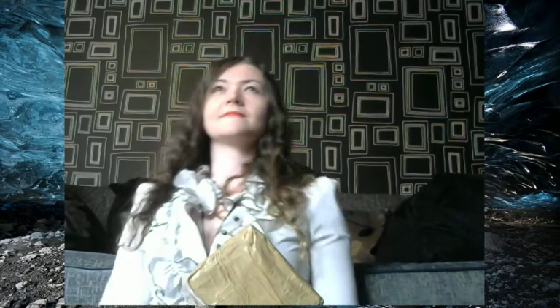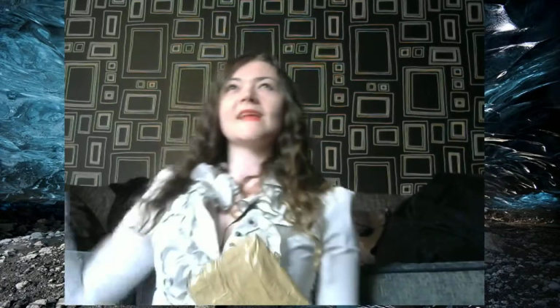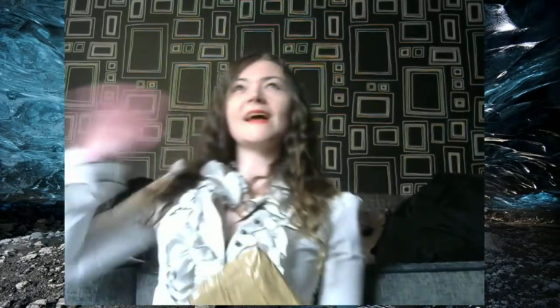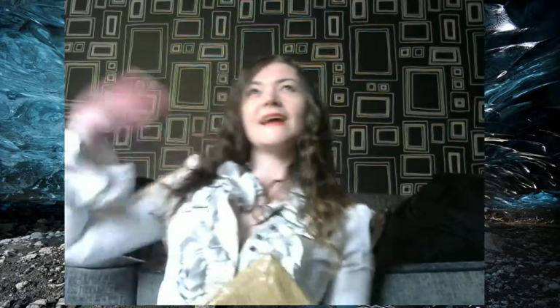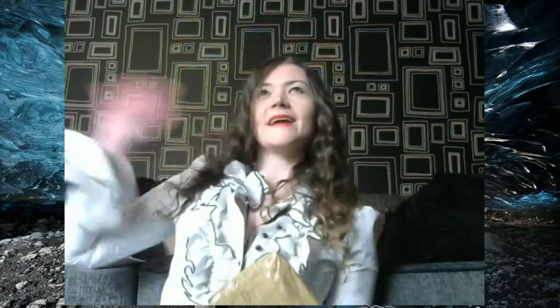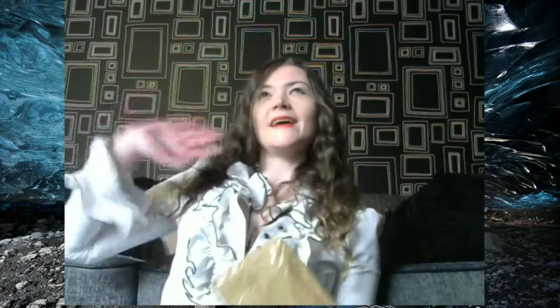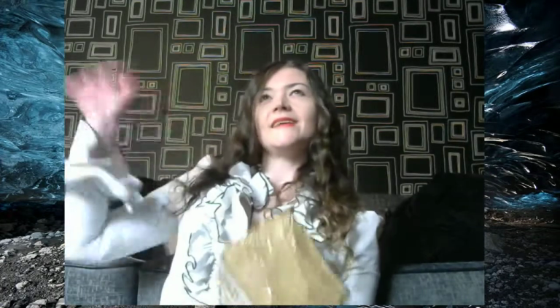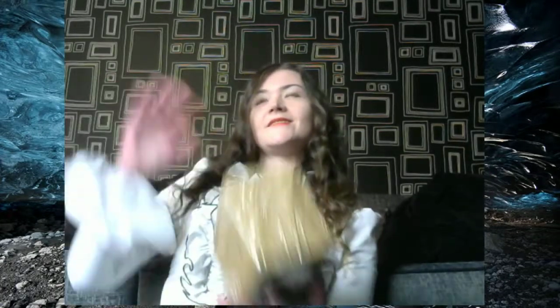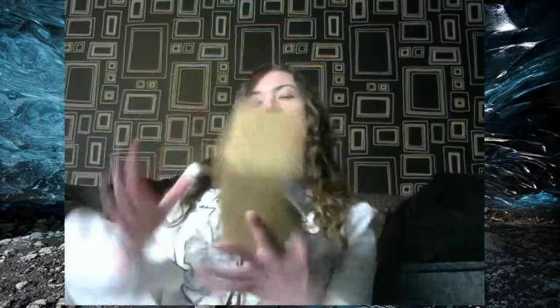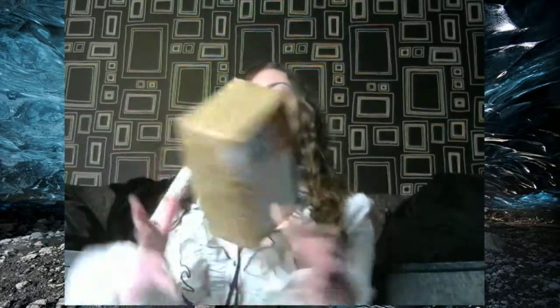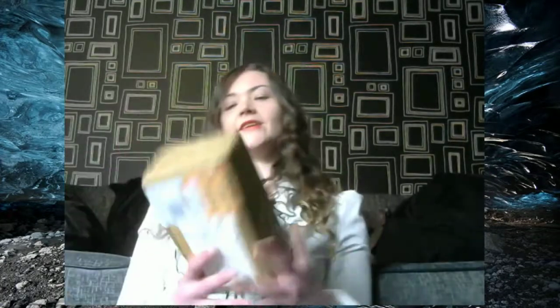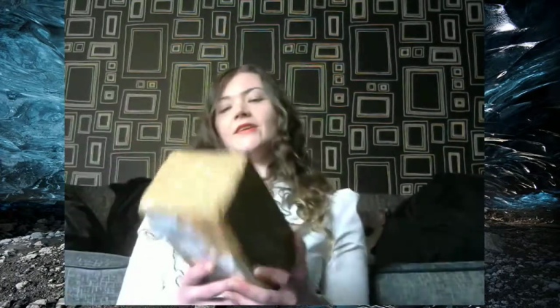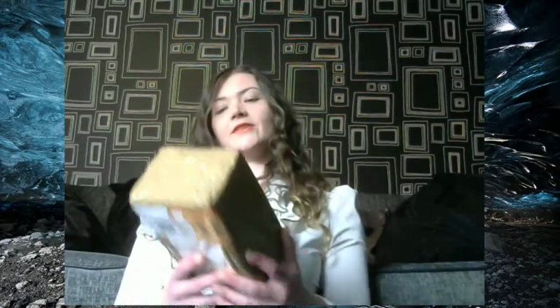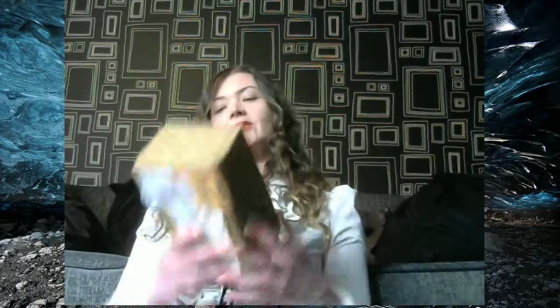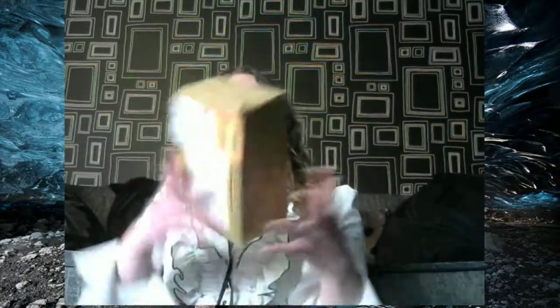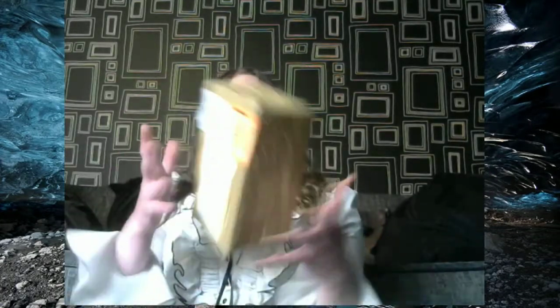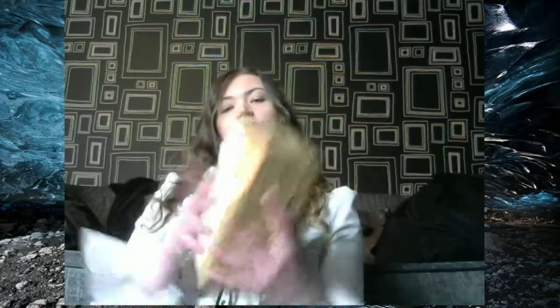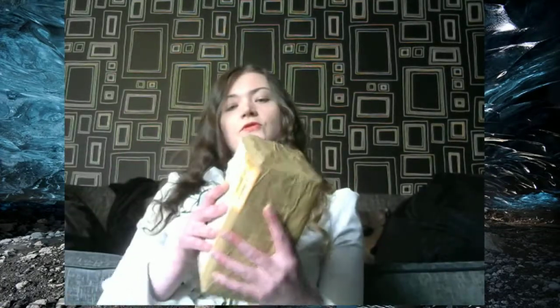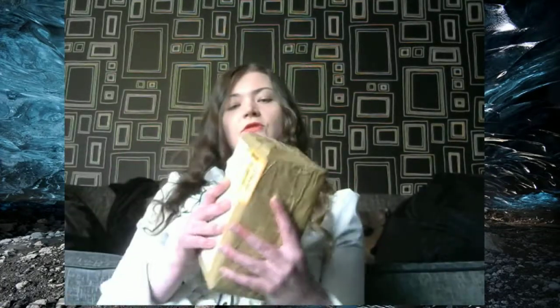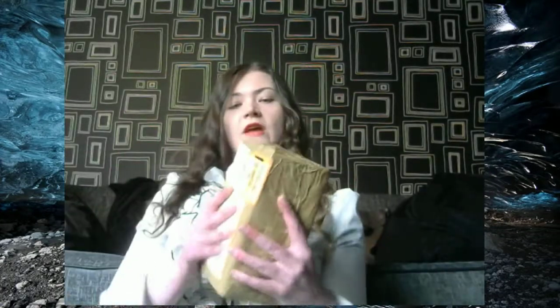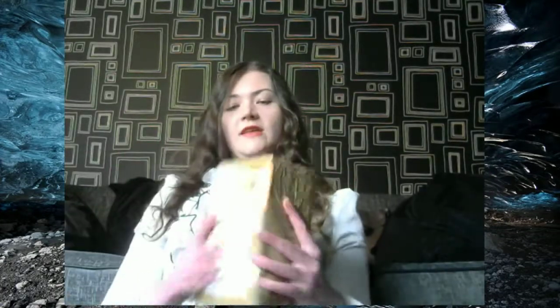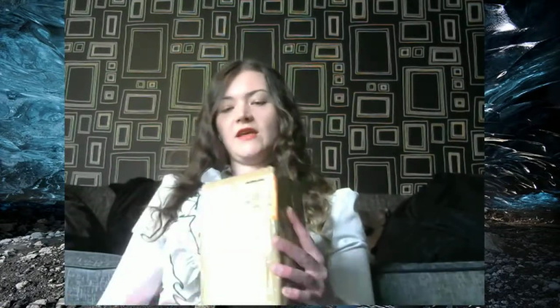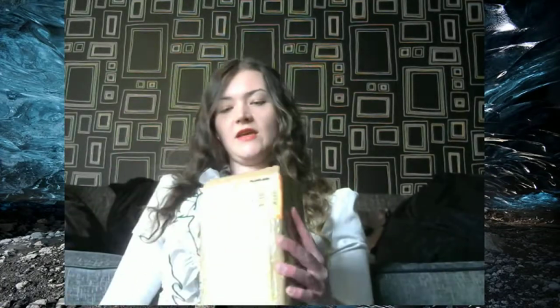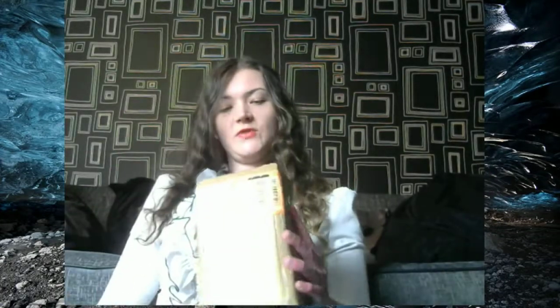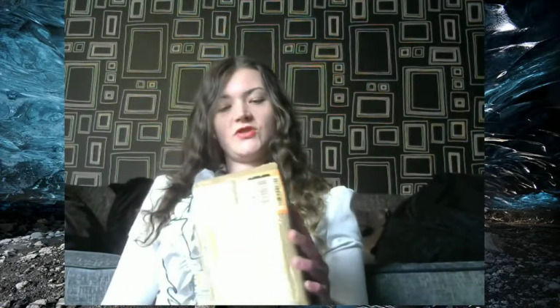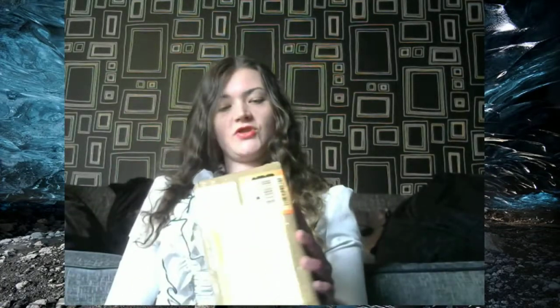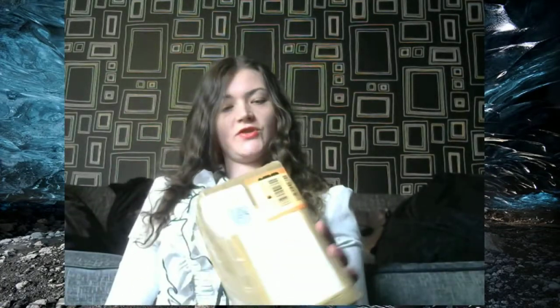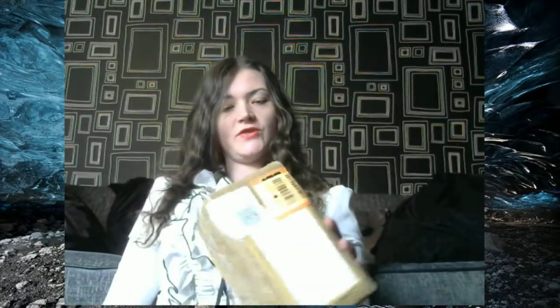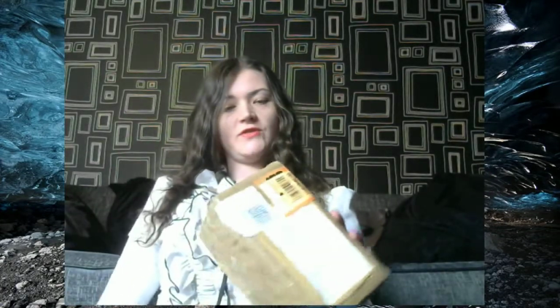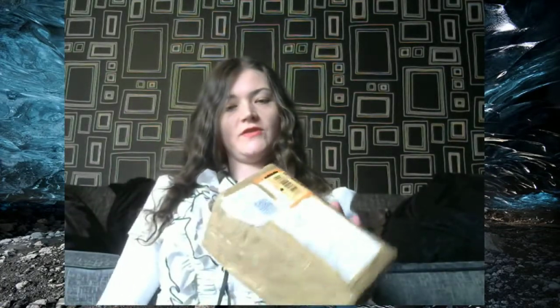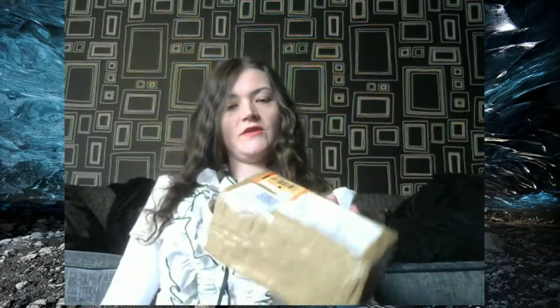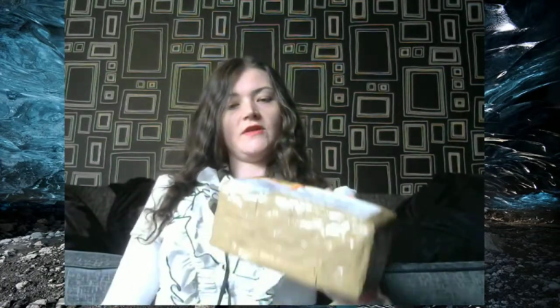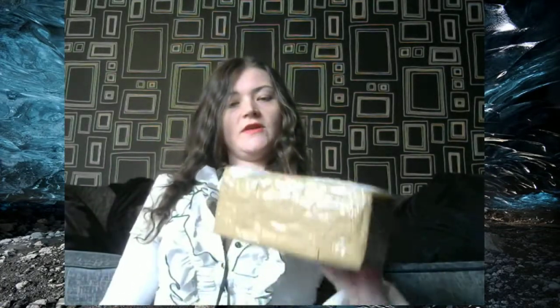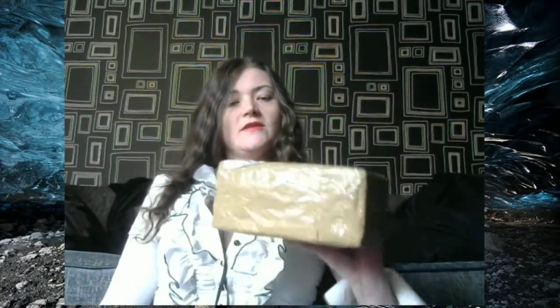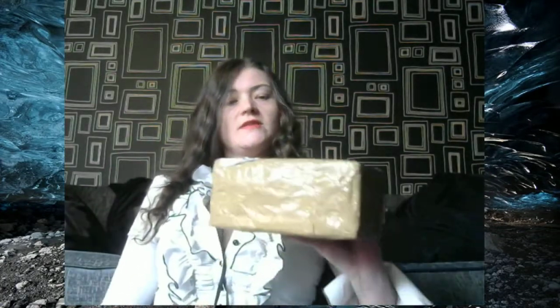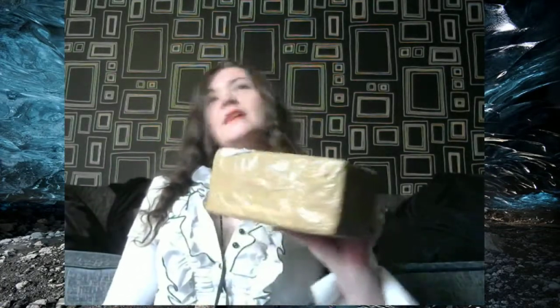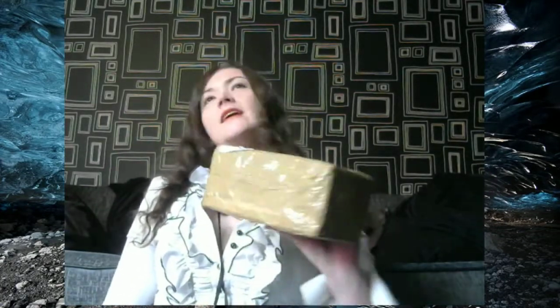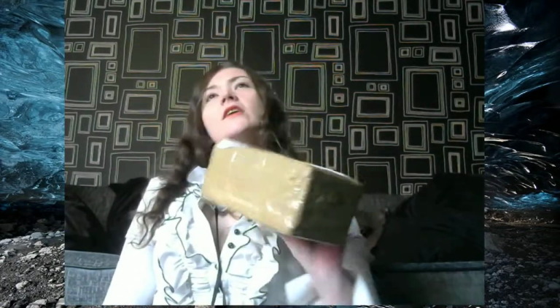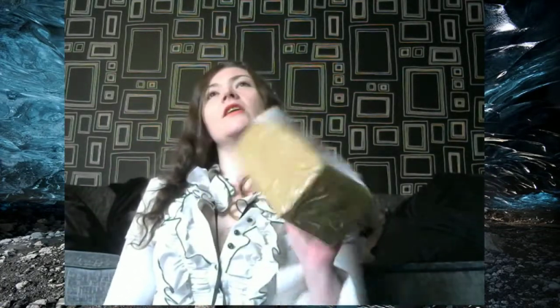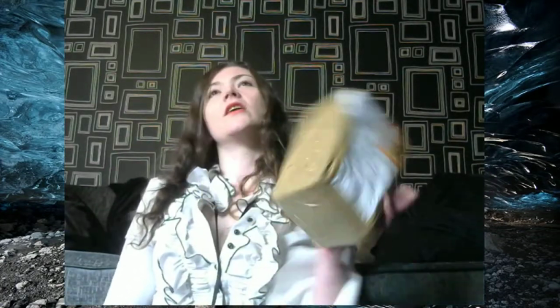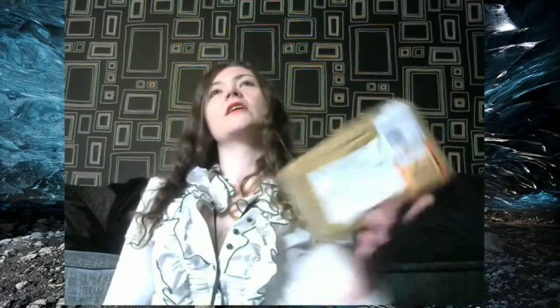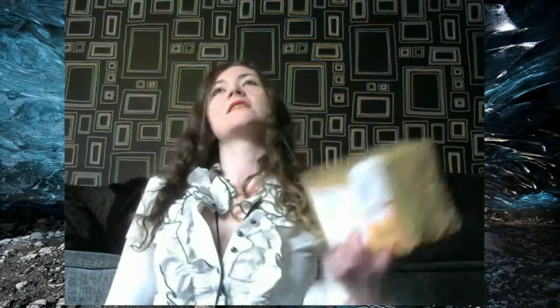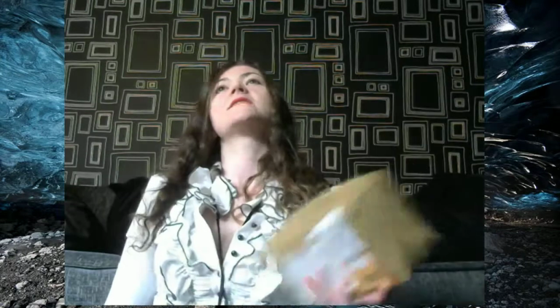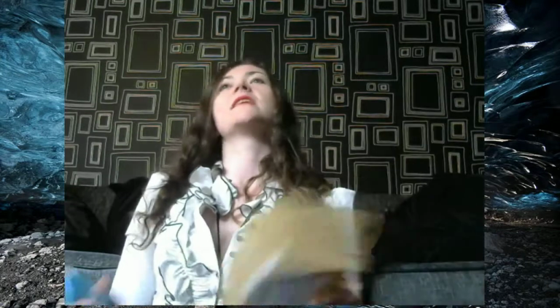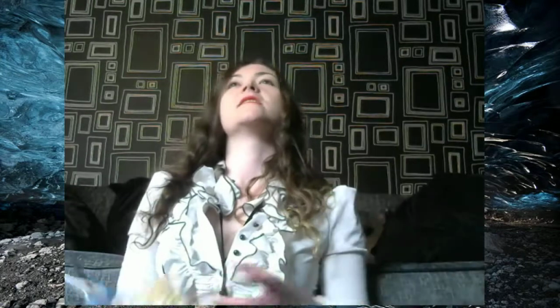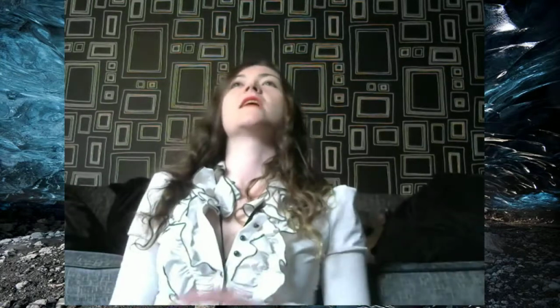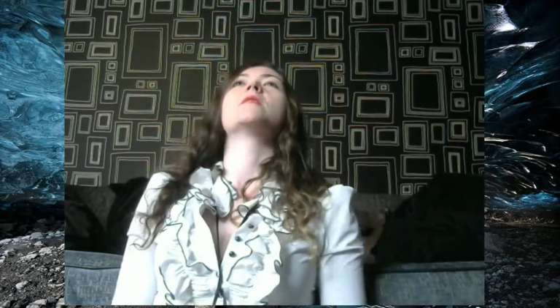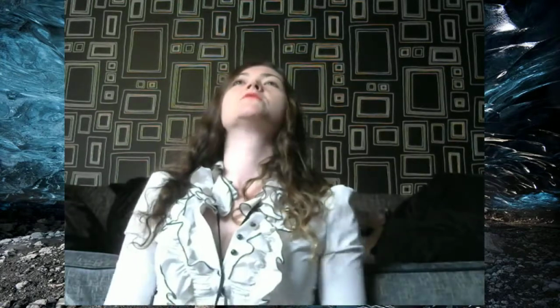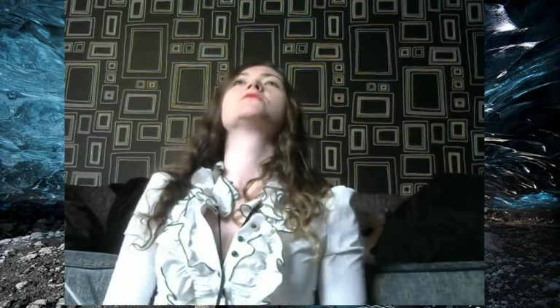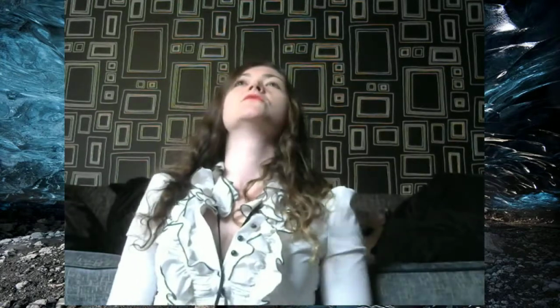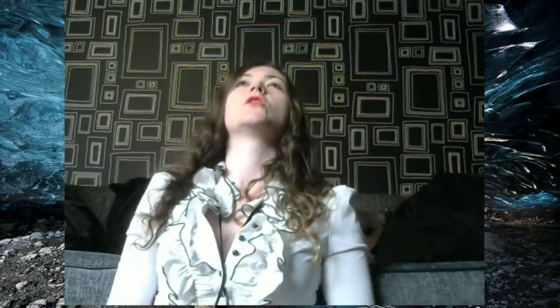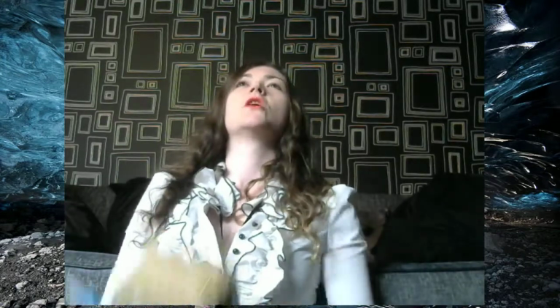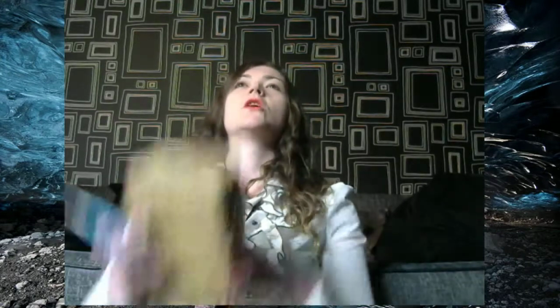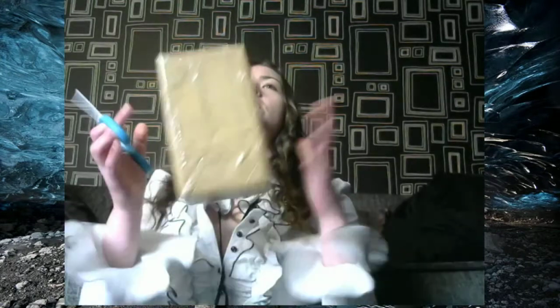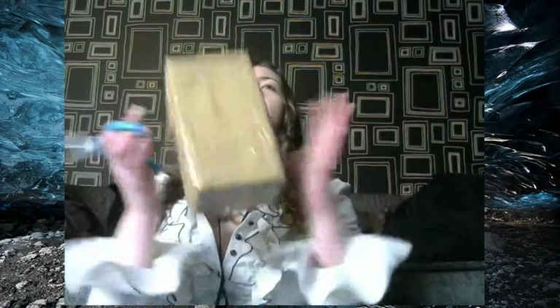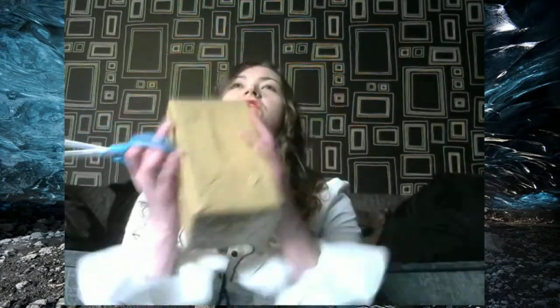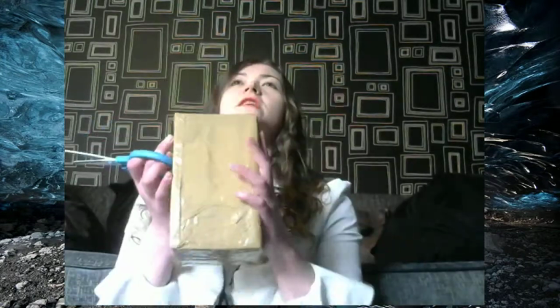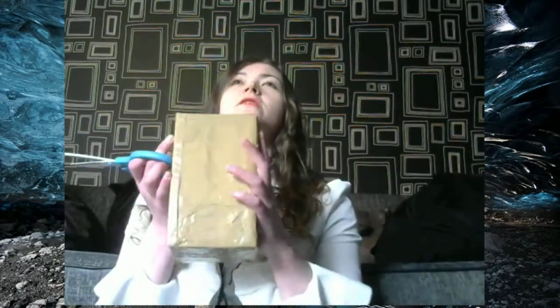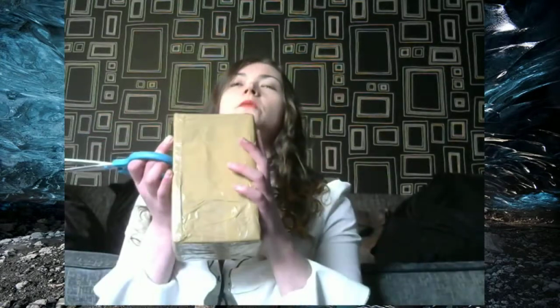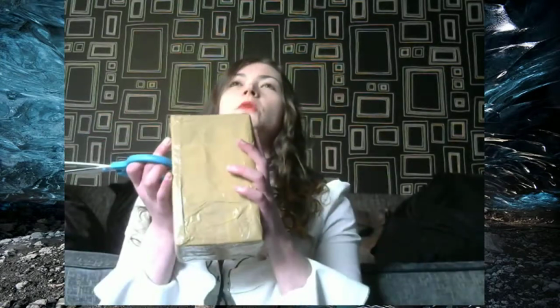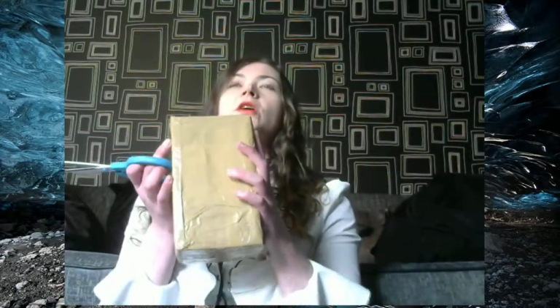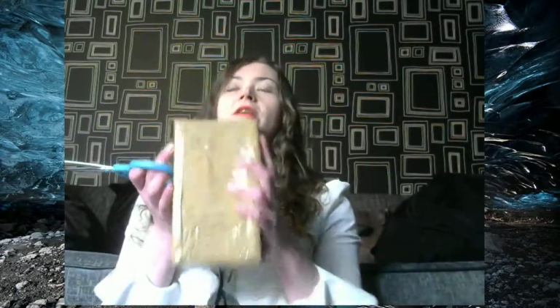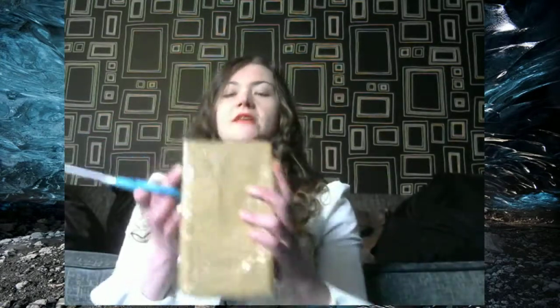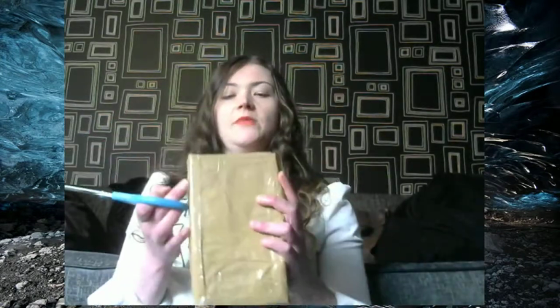Hi guys, Dawn here, also known in-game as Judo. Today I've got another exciting episode of Shit Dawn Bought on eBay.